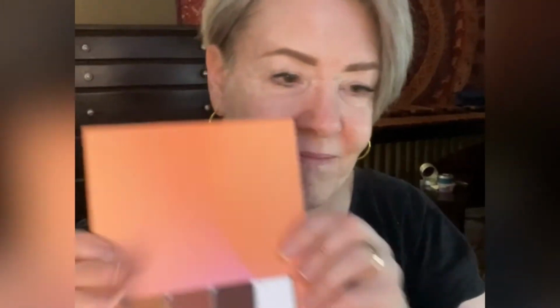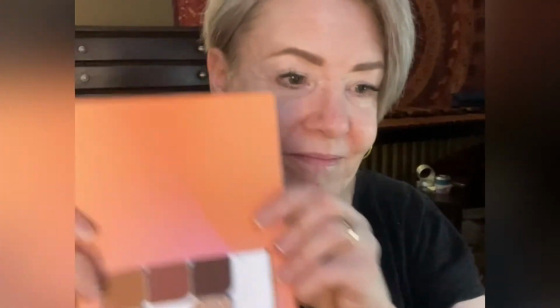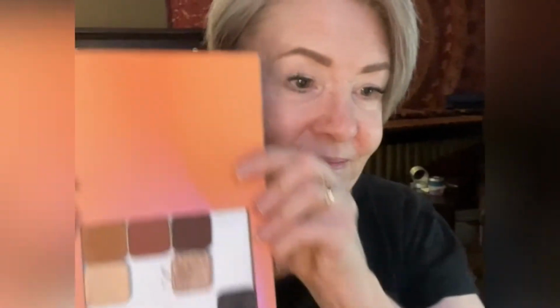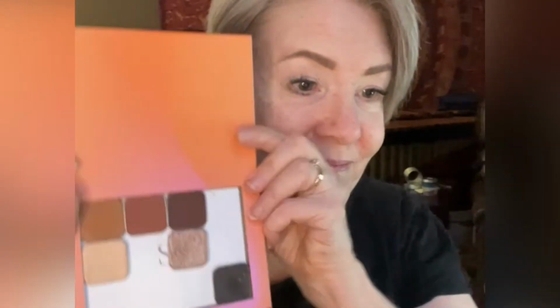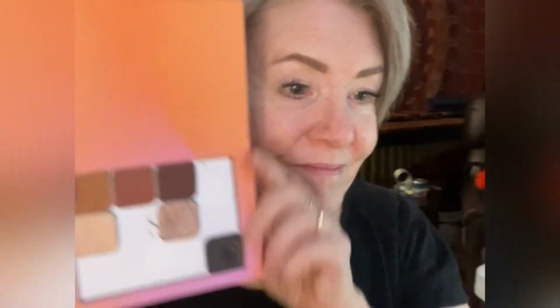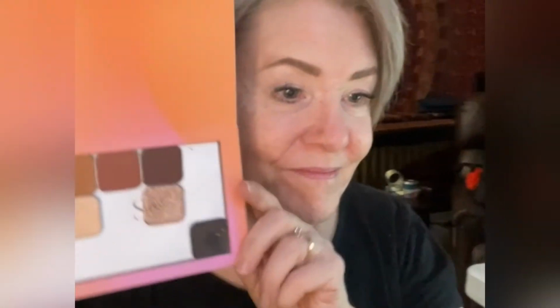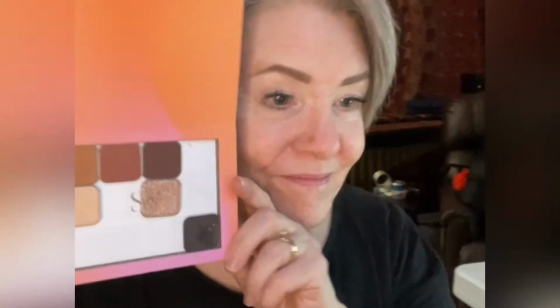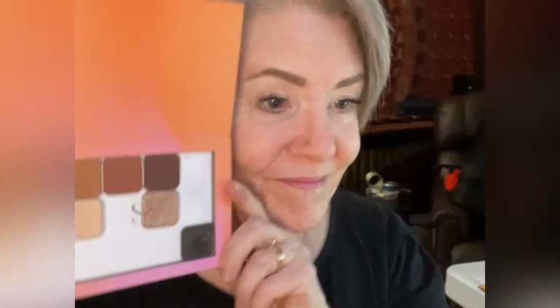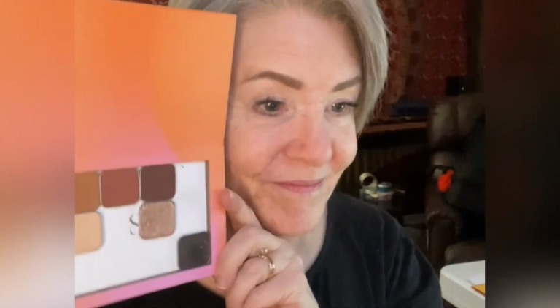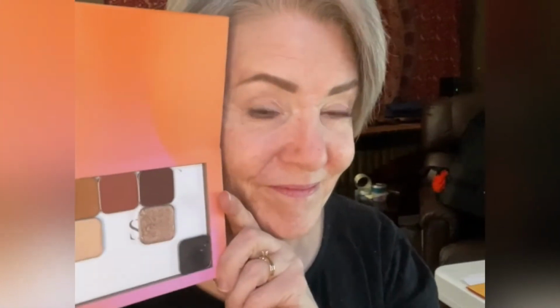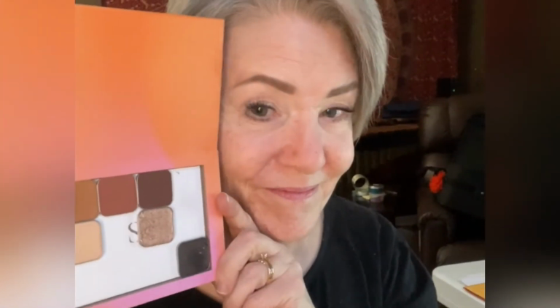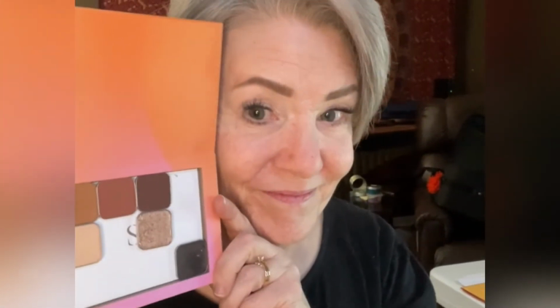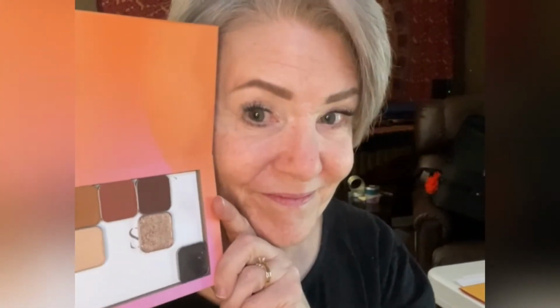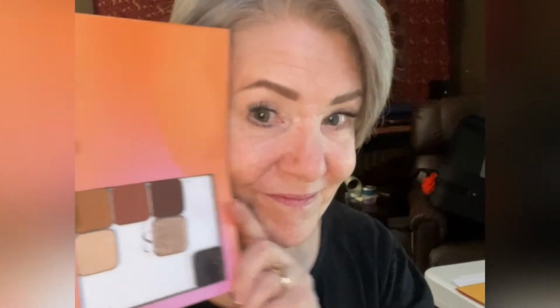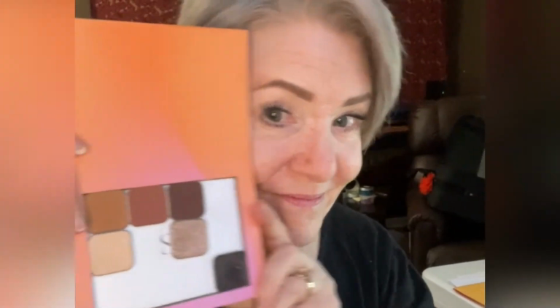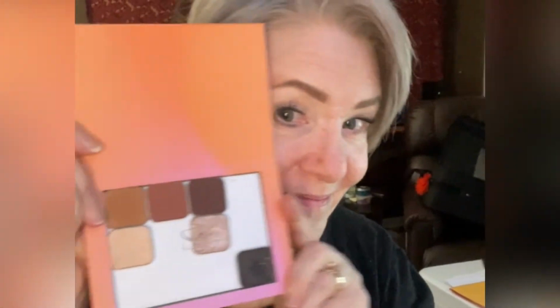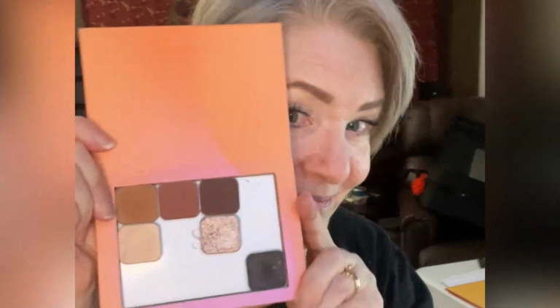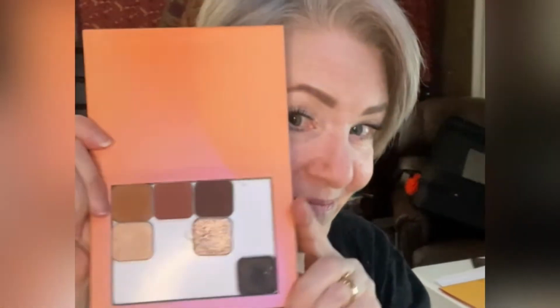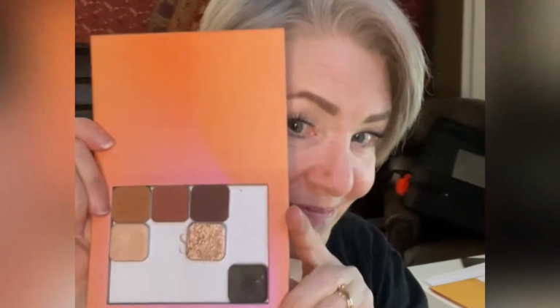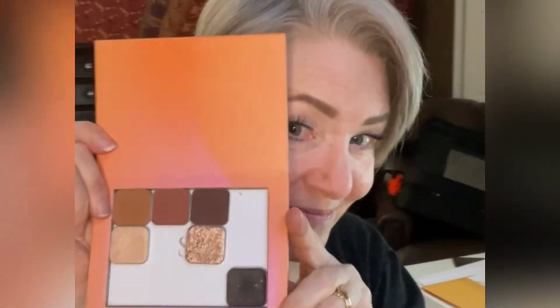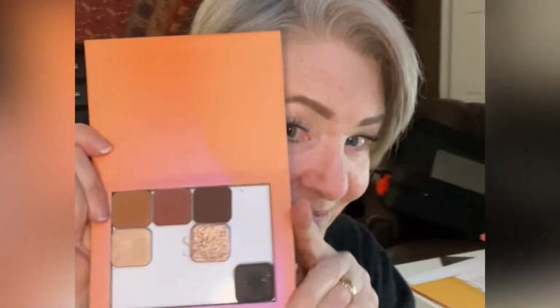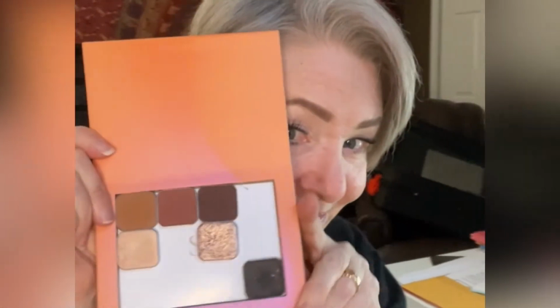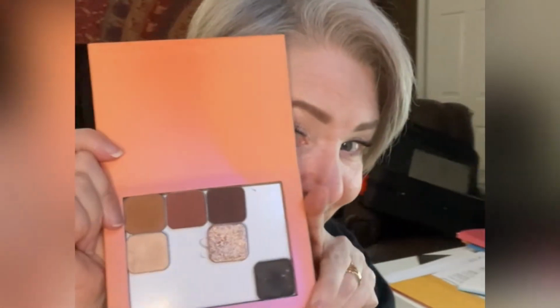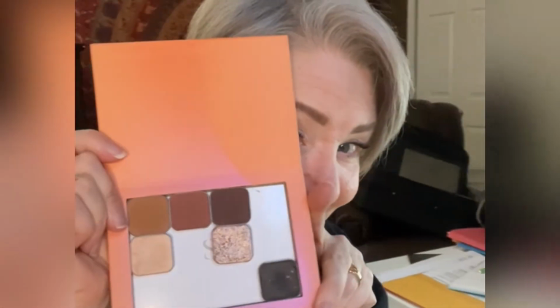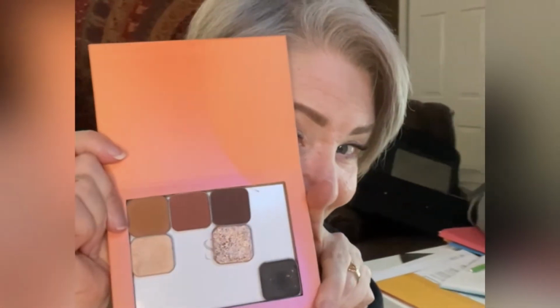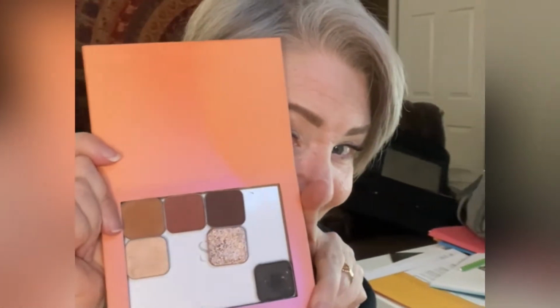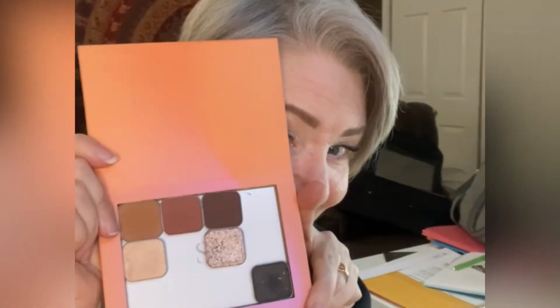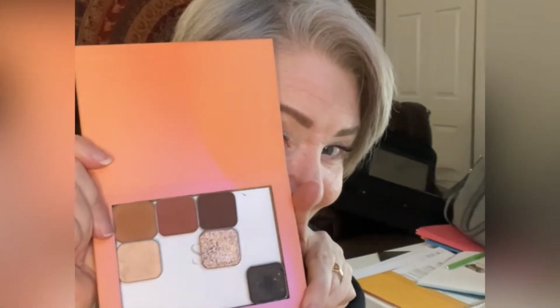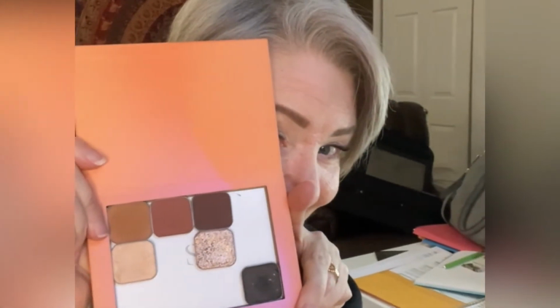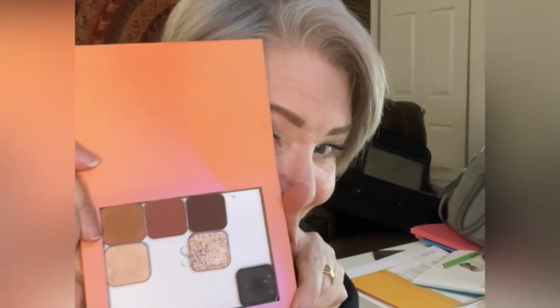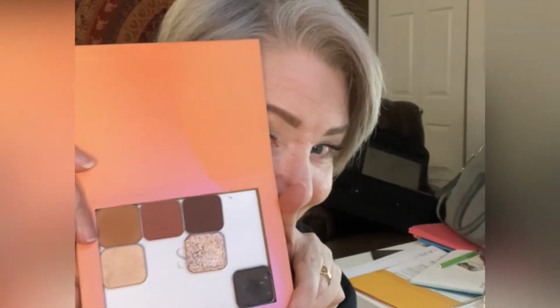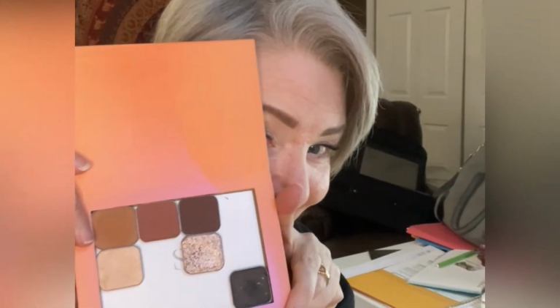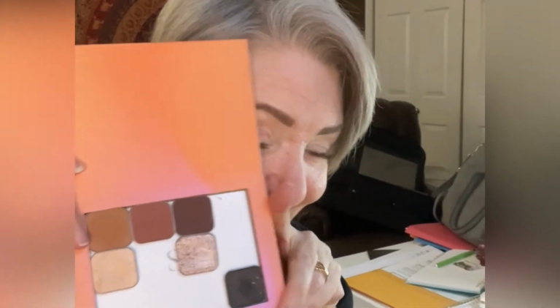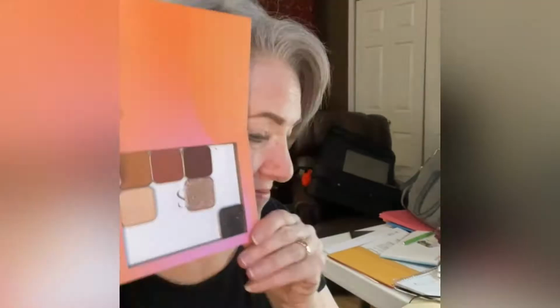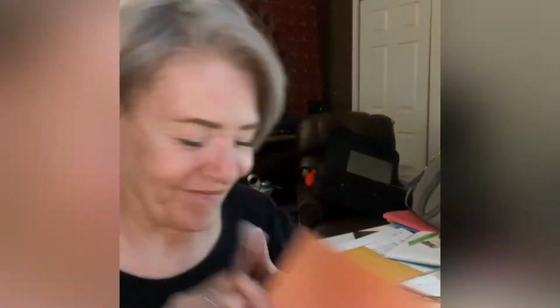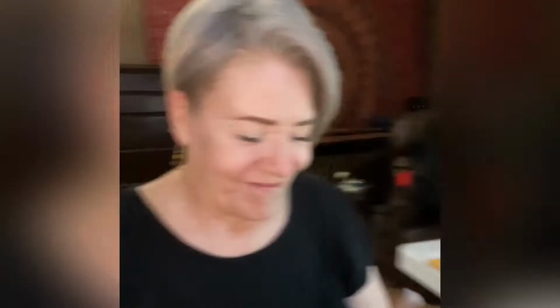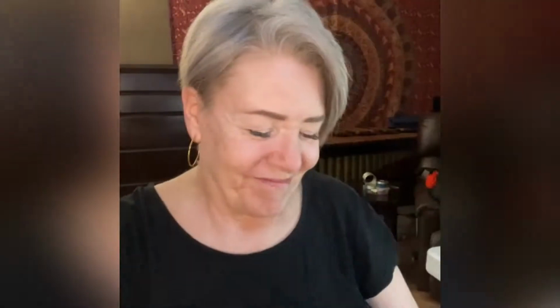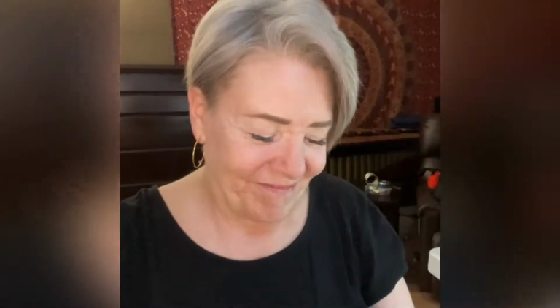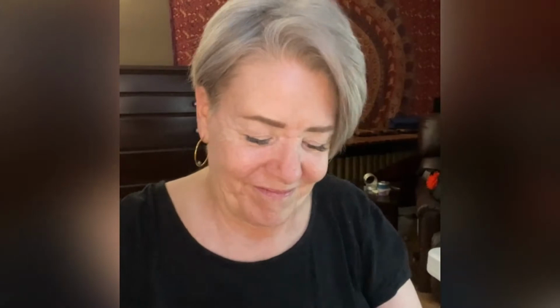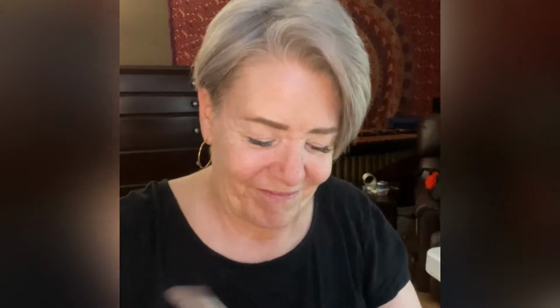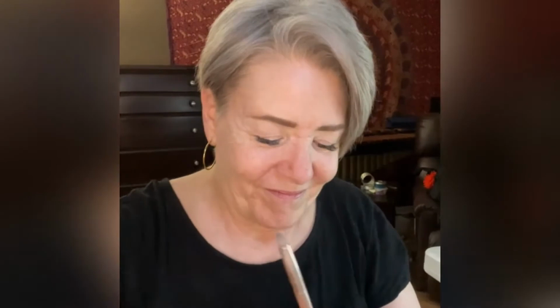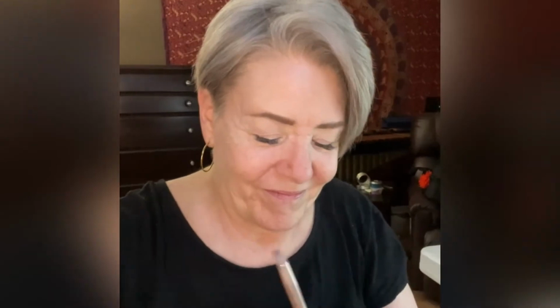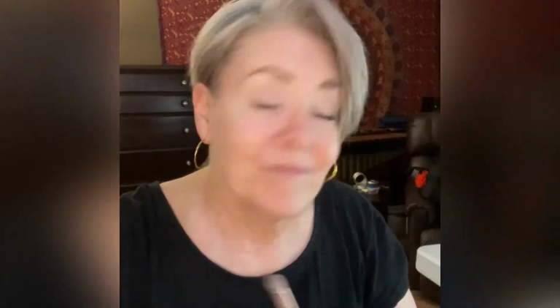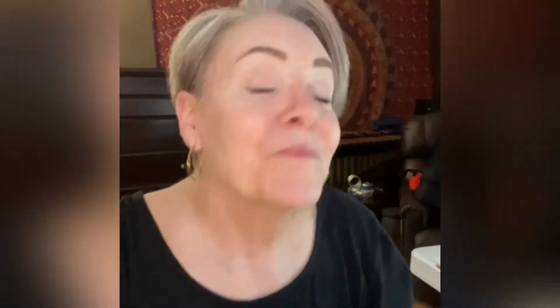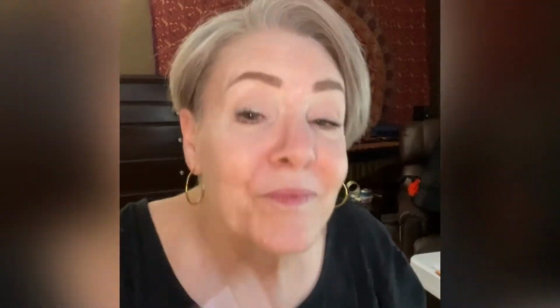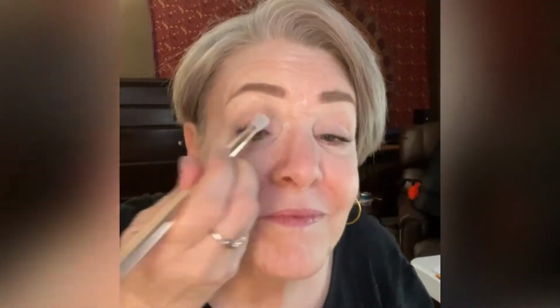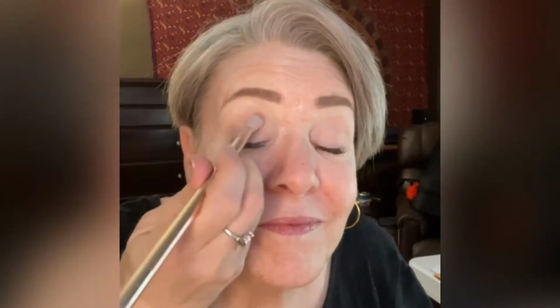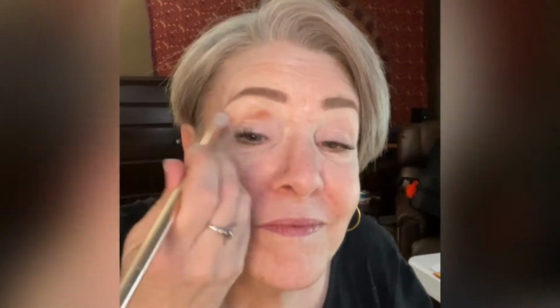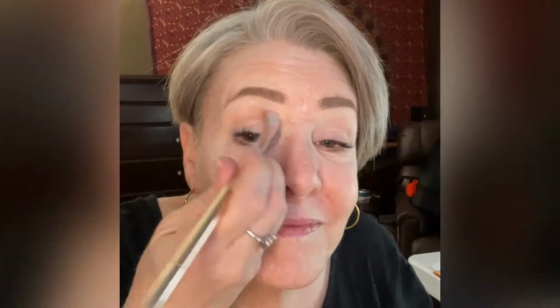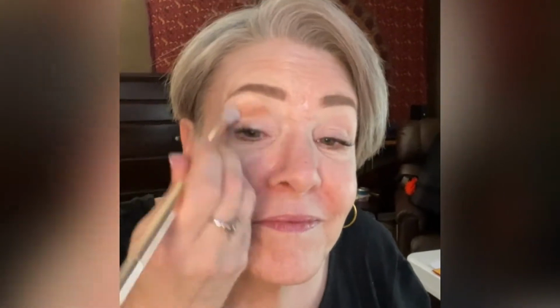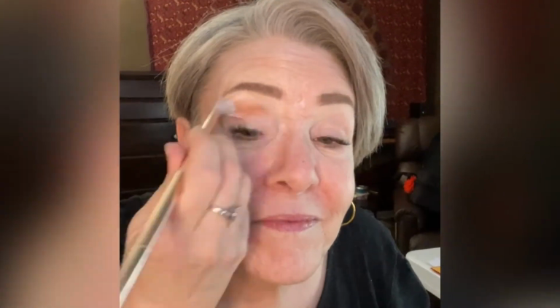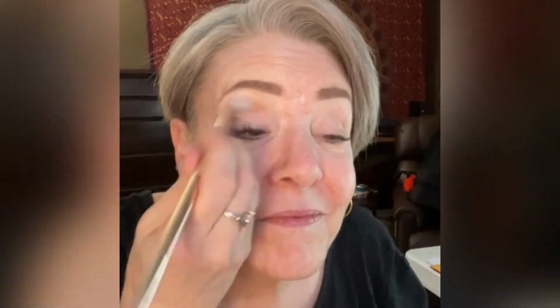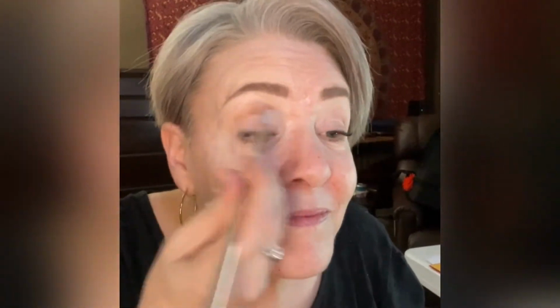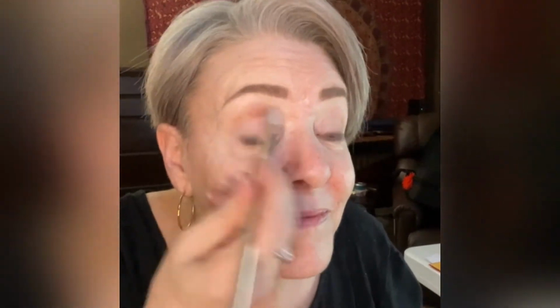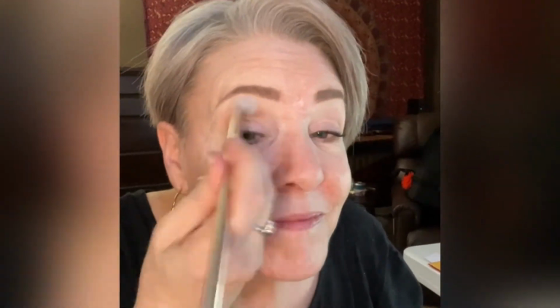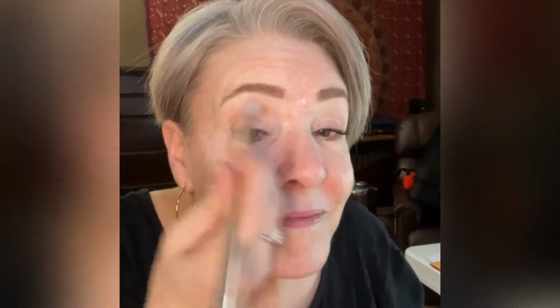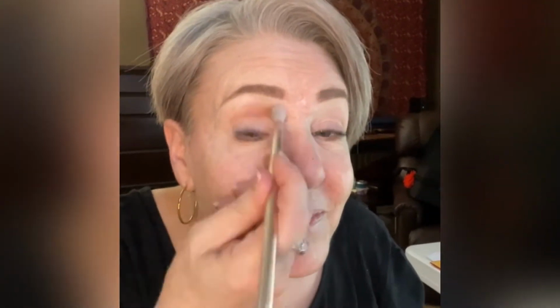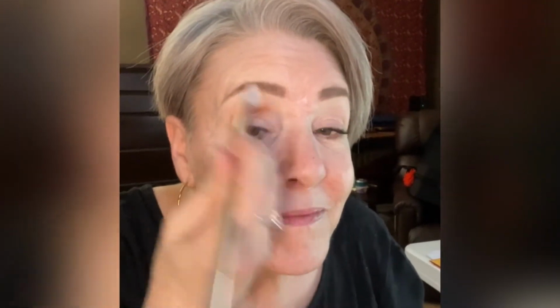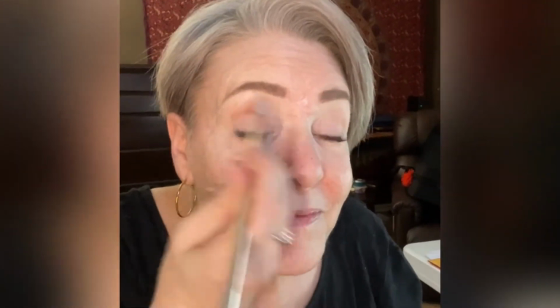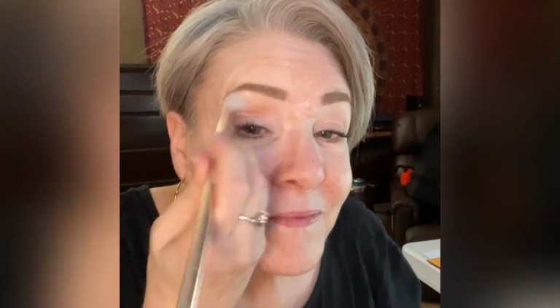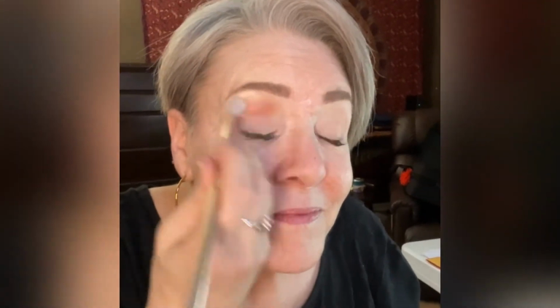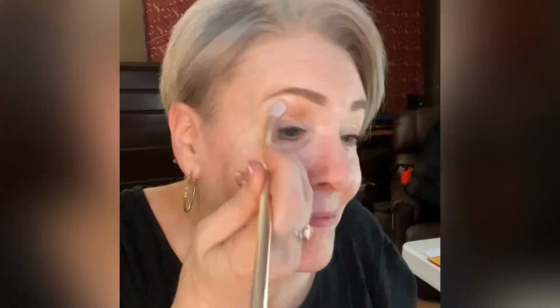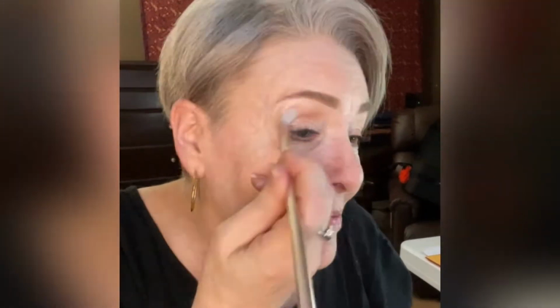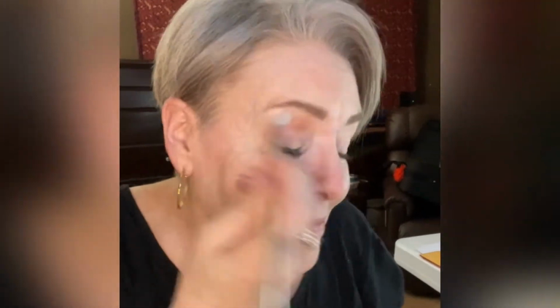These are the five eyeshadows that I'll be using and a black eyeshadow for the liner, all by Saint Cosmetics.